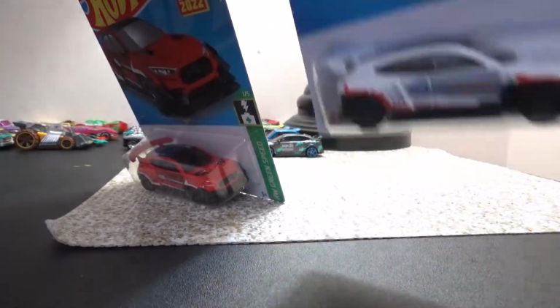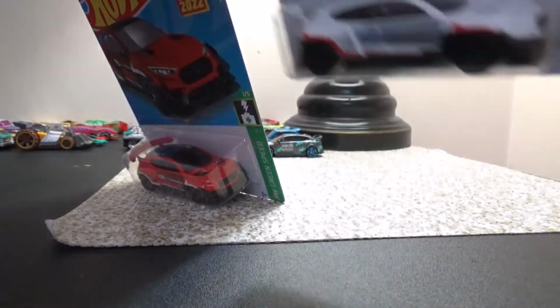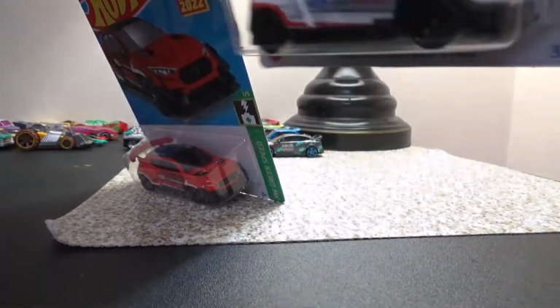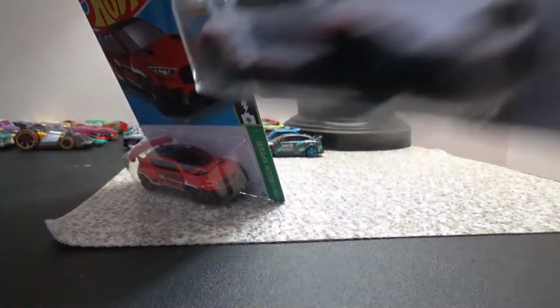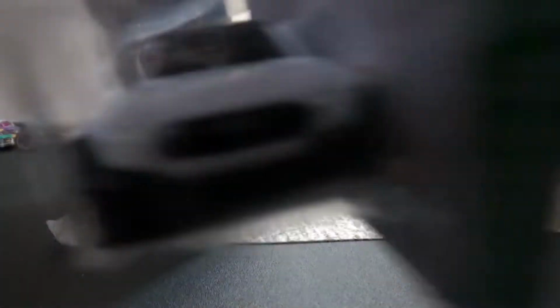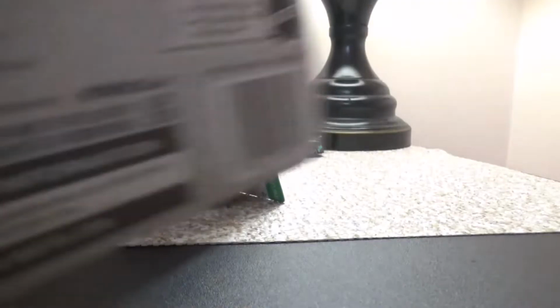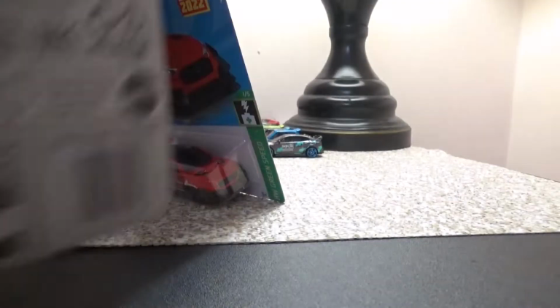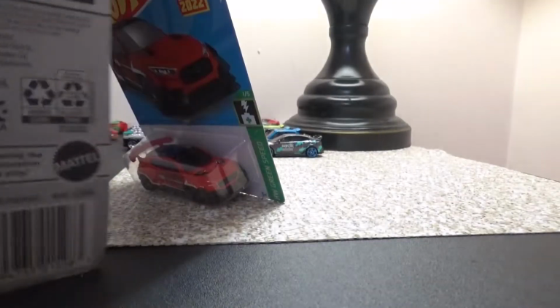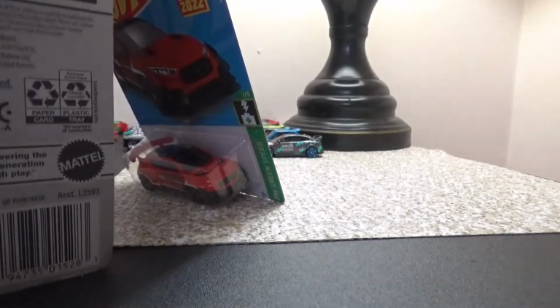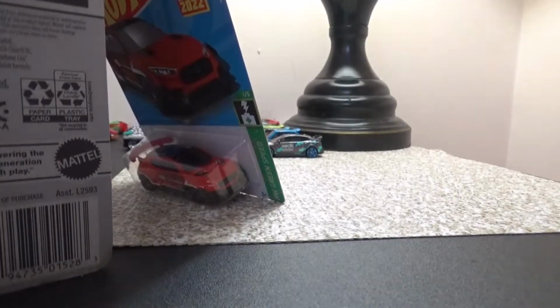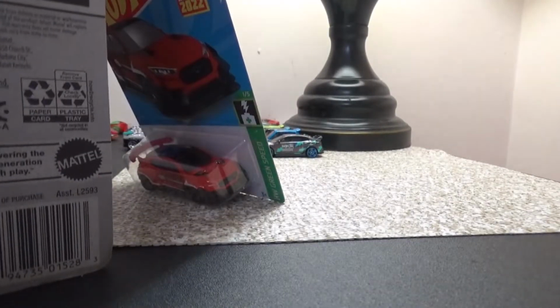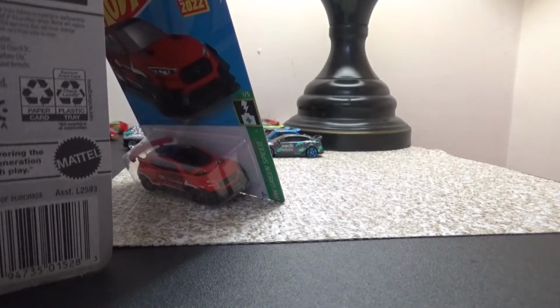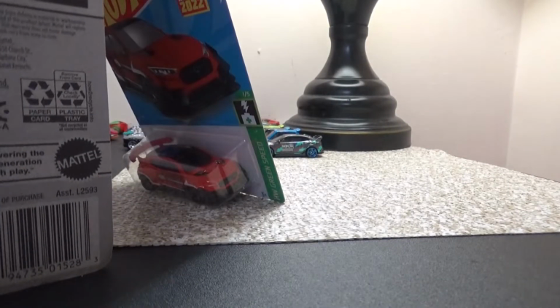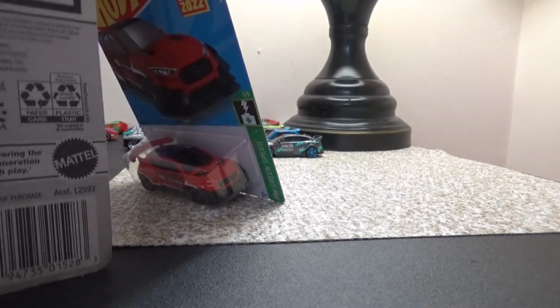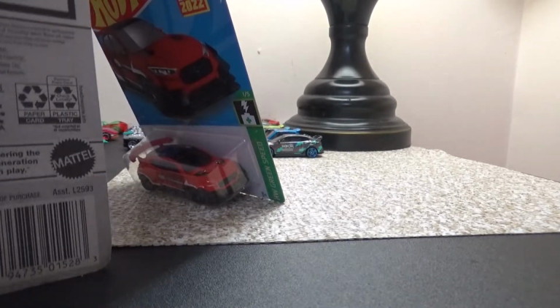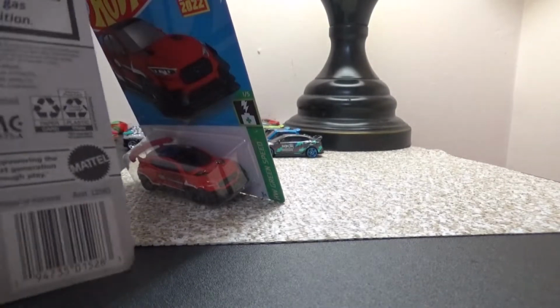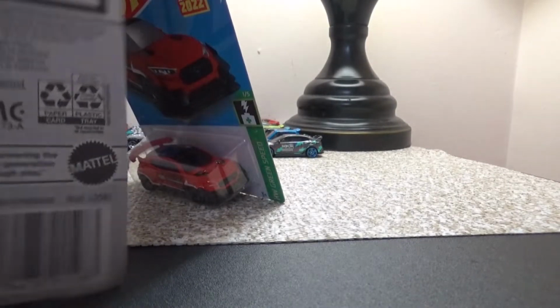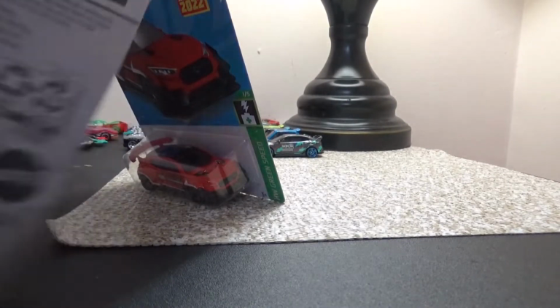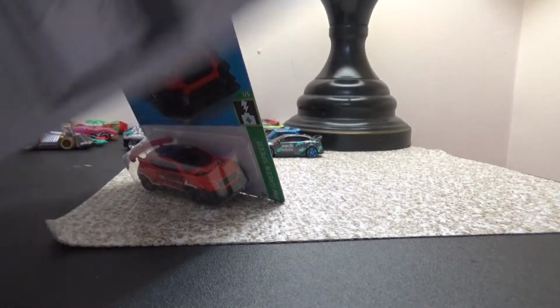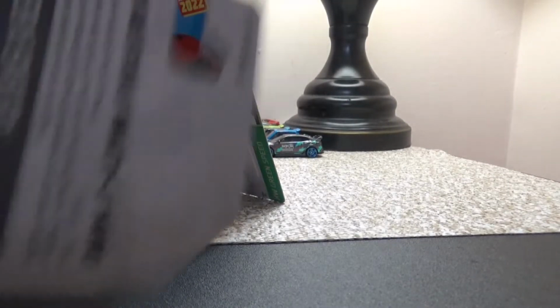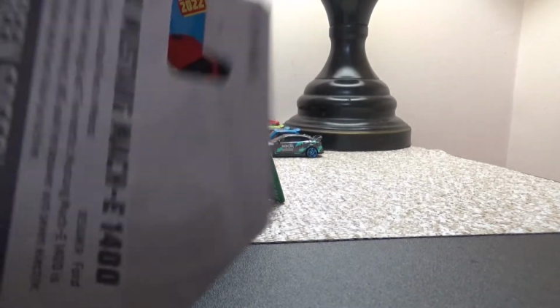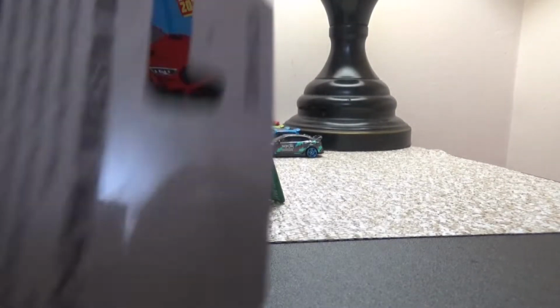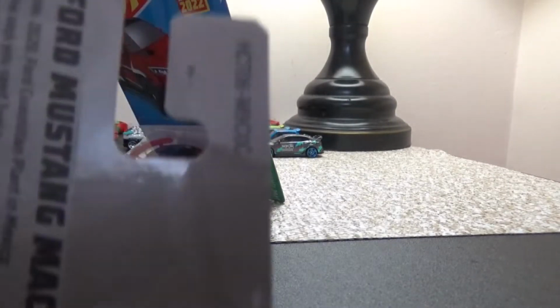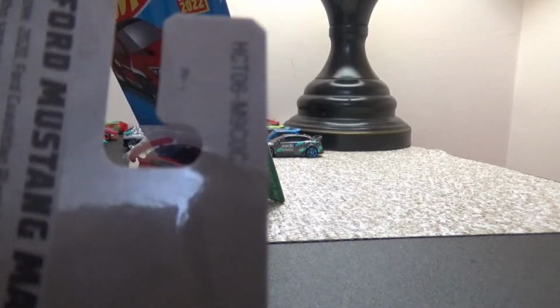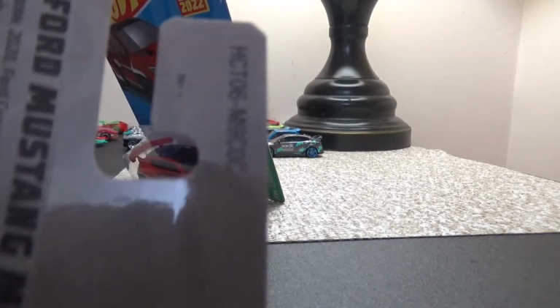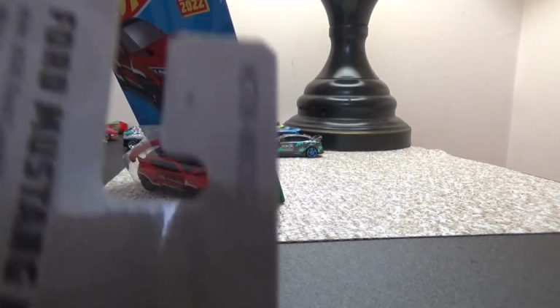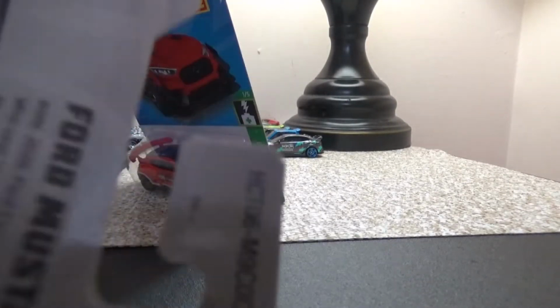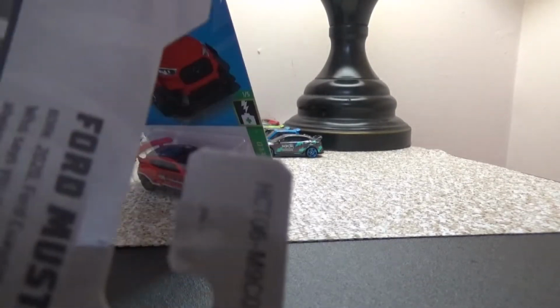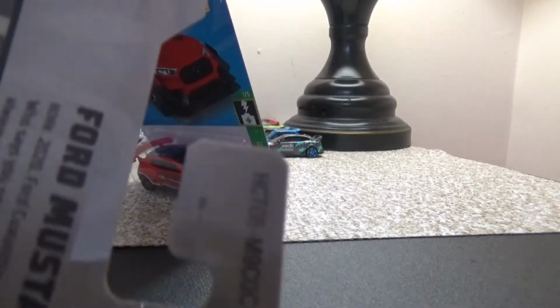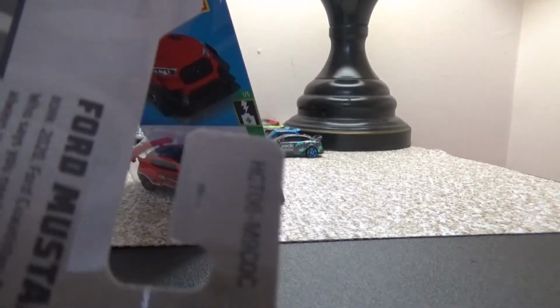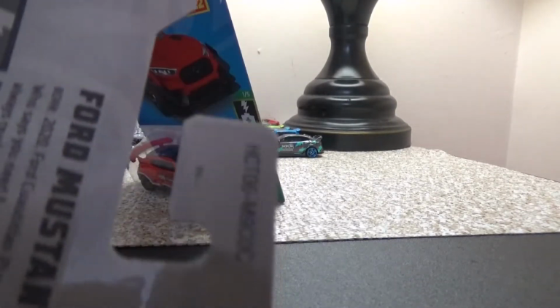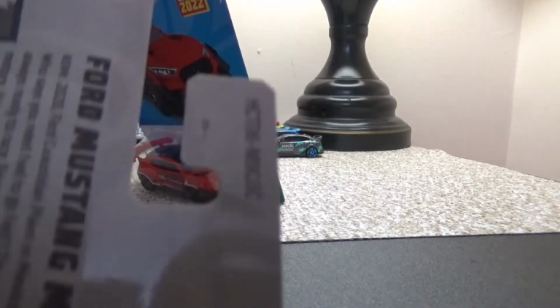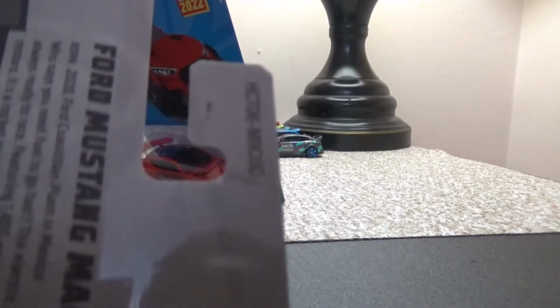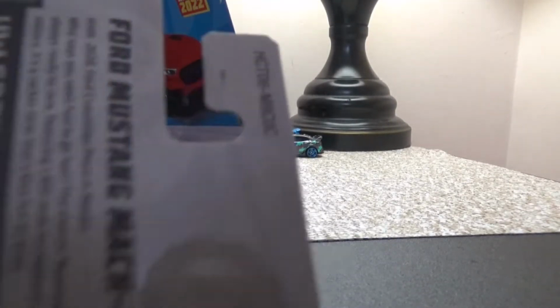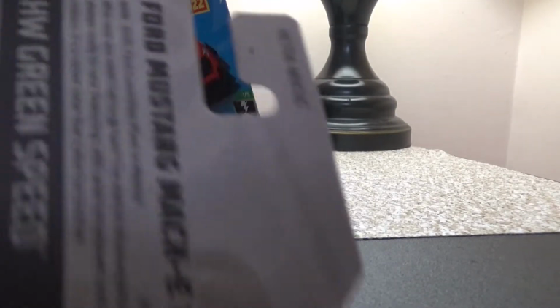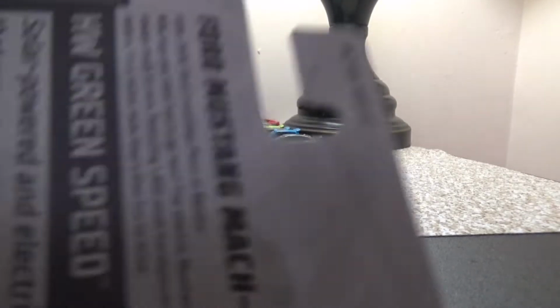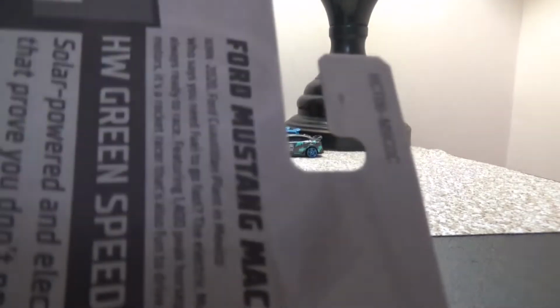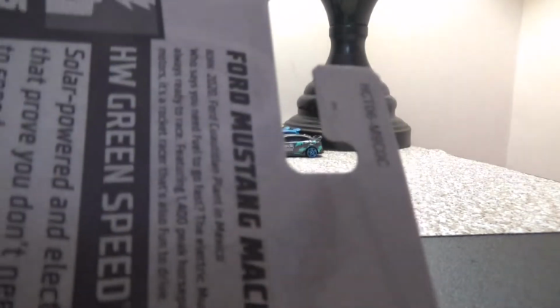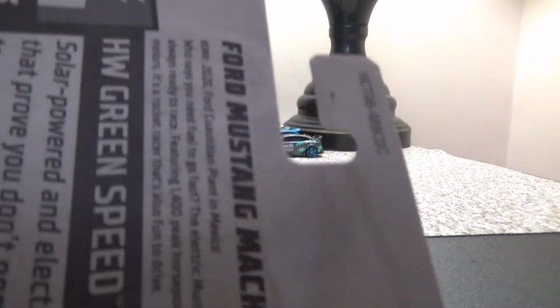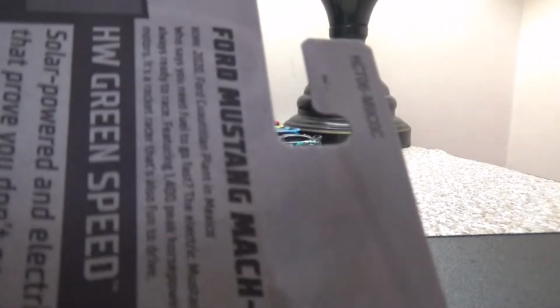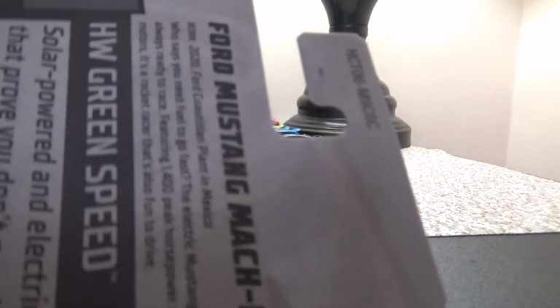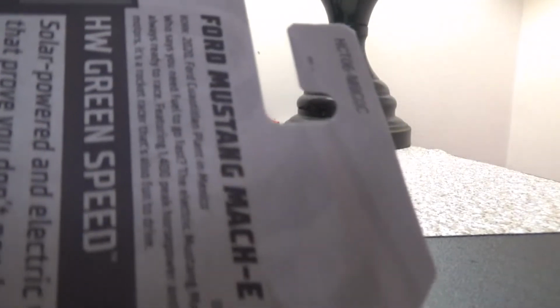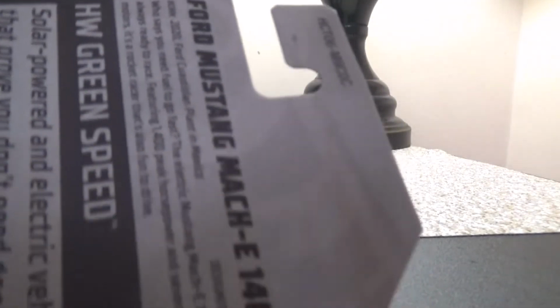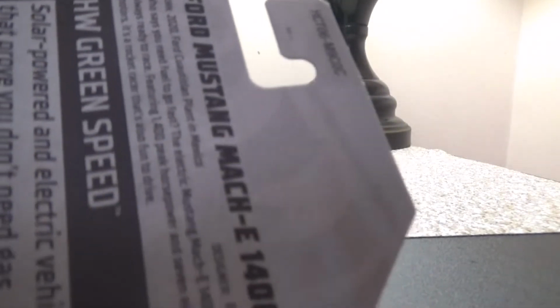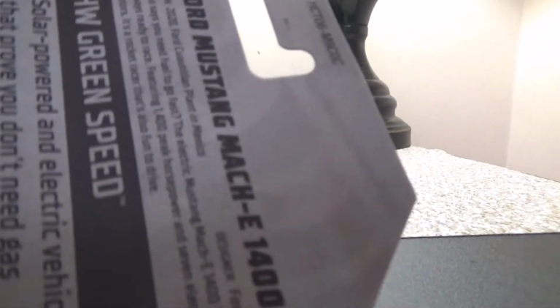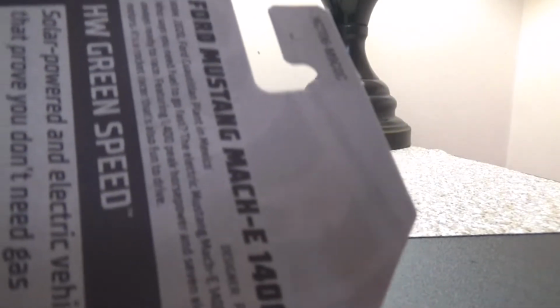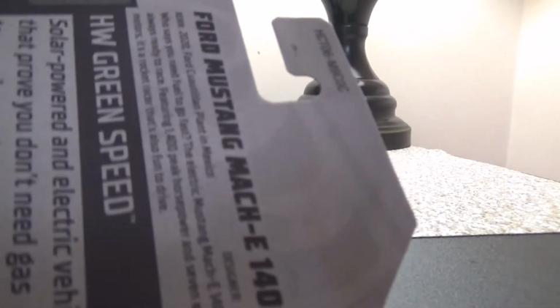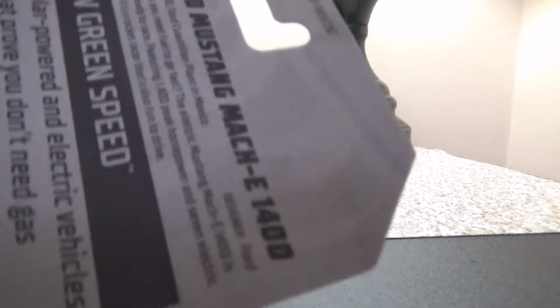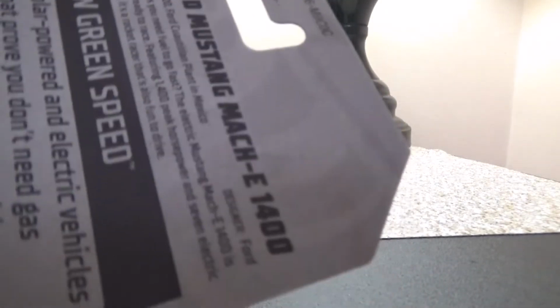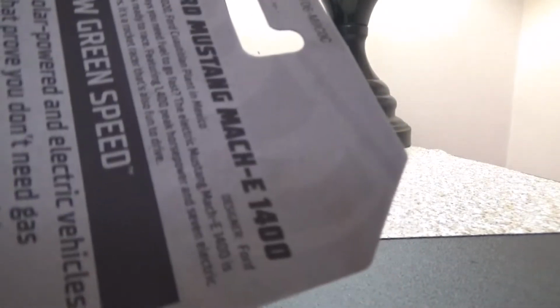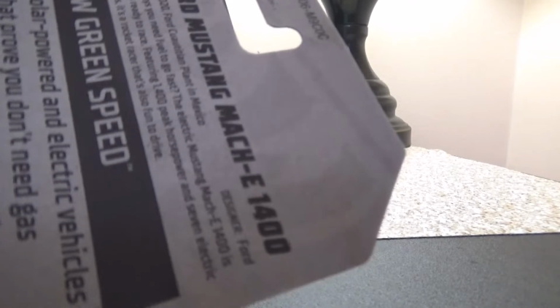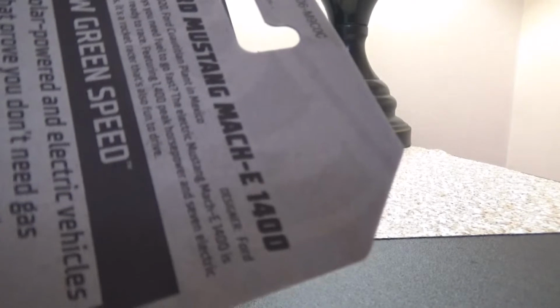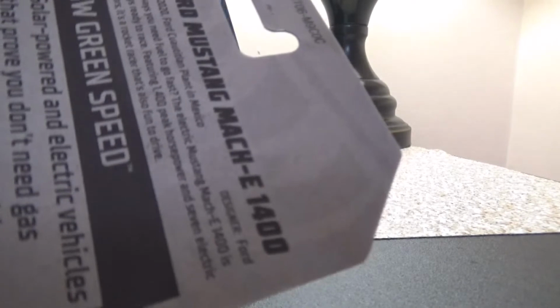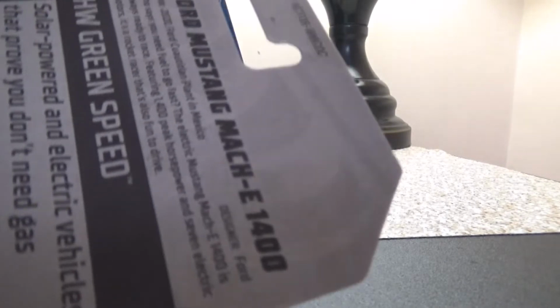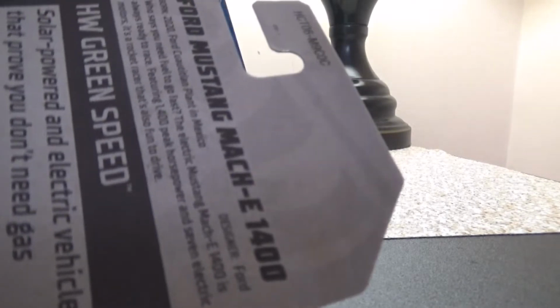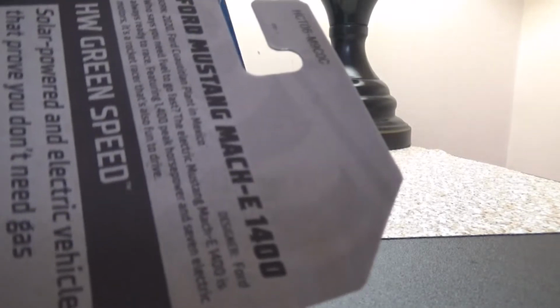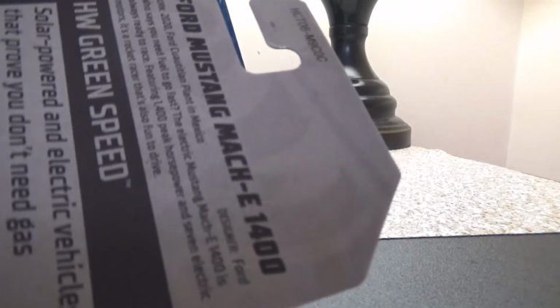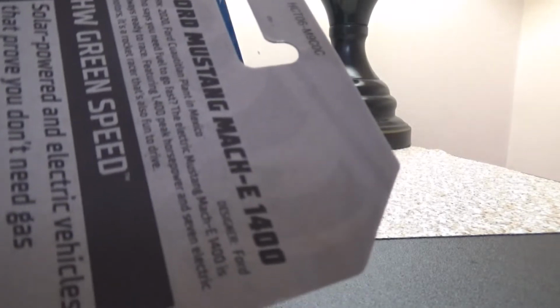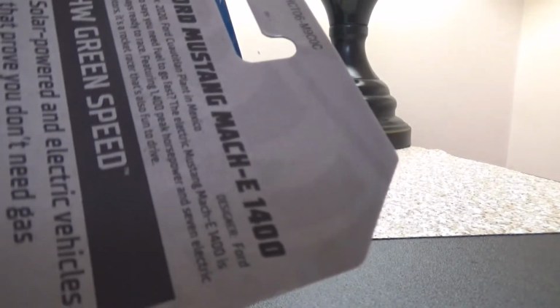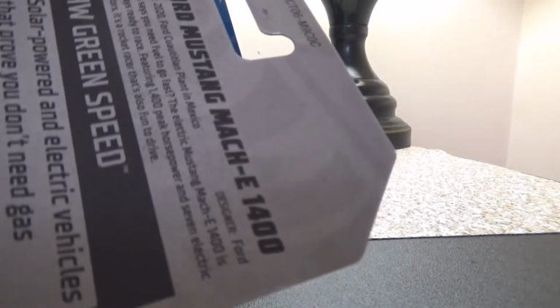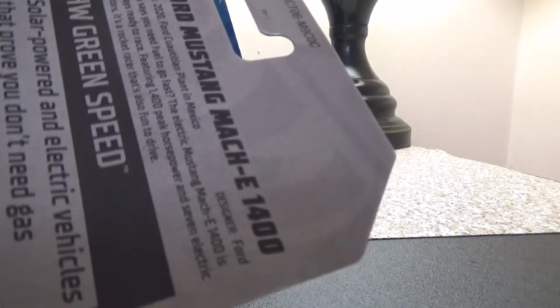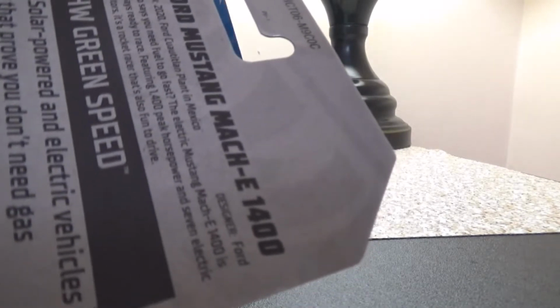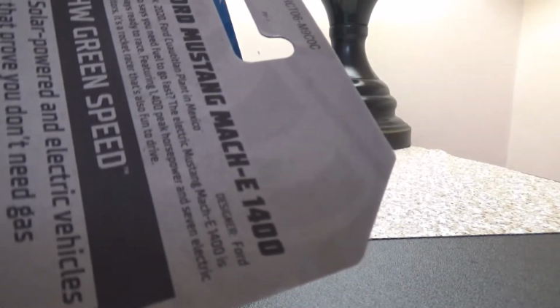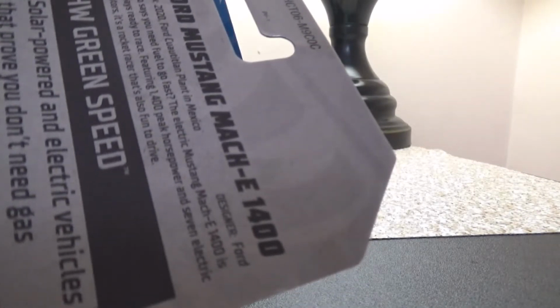The white one was the first color that actually released from Mattel. This one came for the 2022 C case, so Ford has designed it.